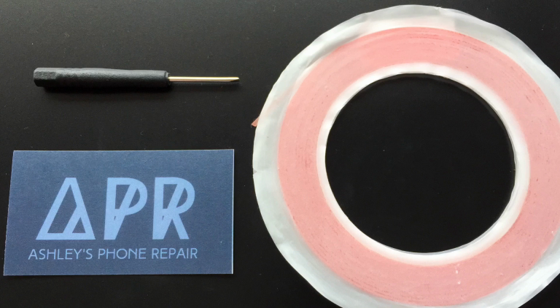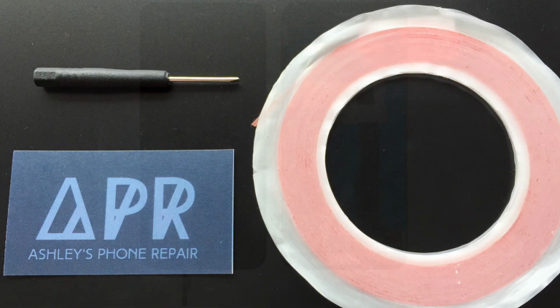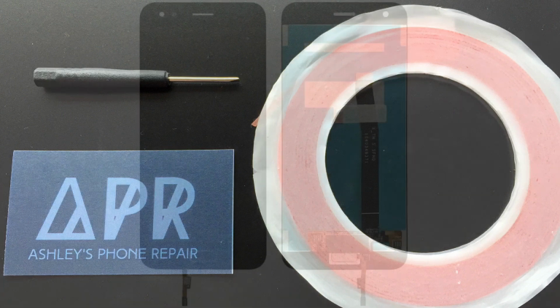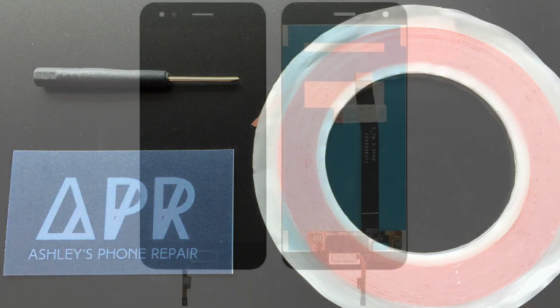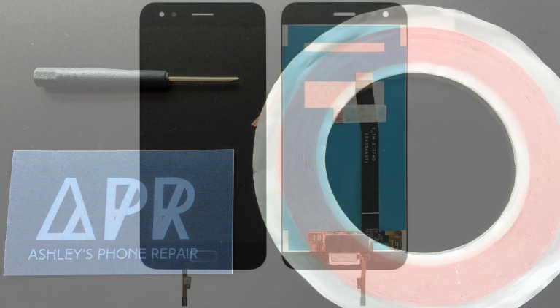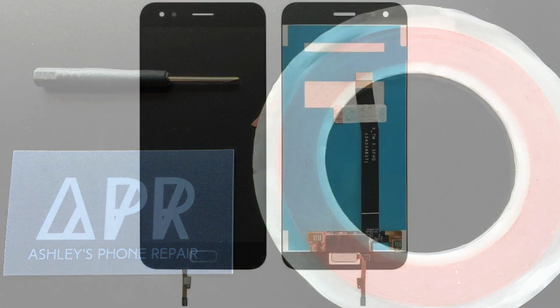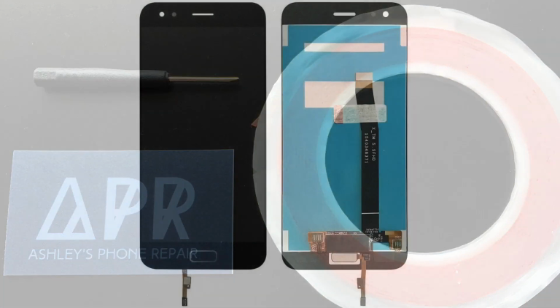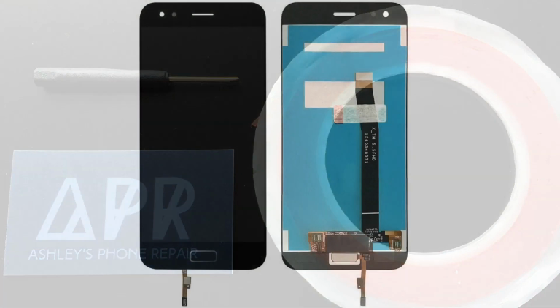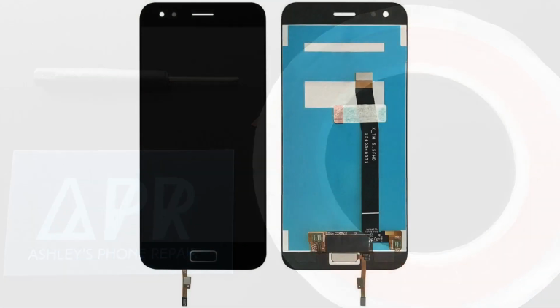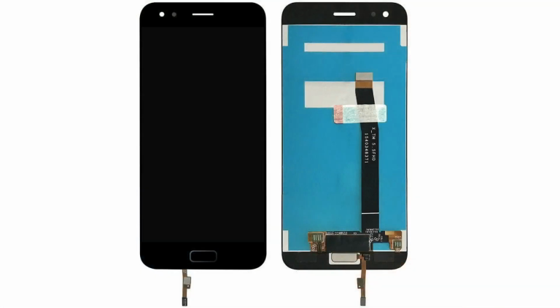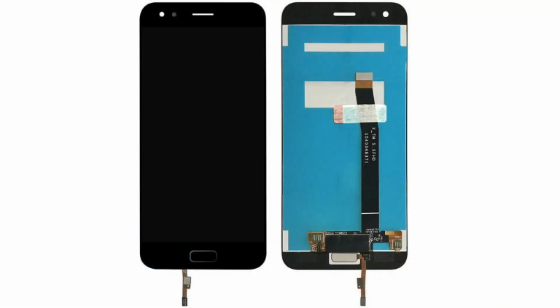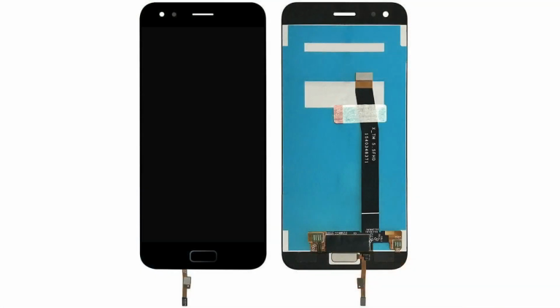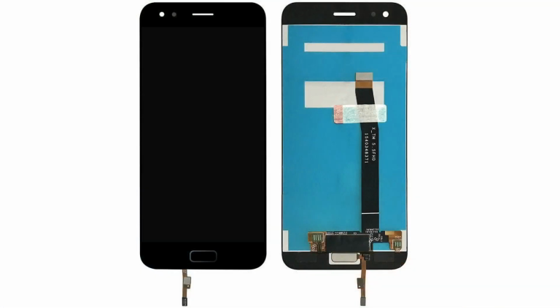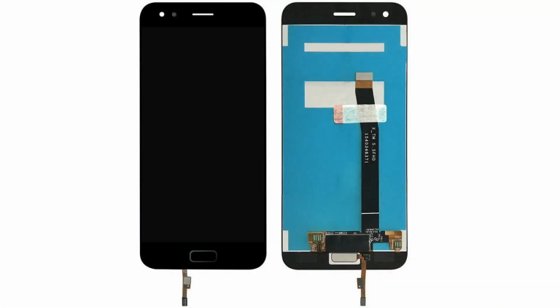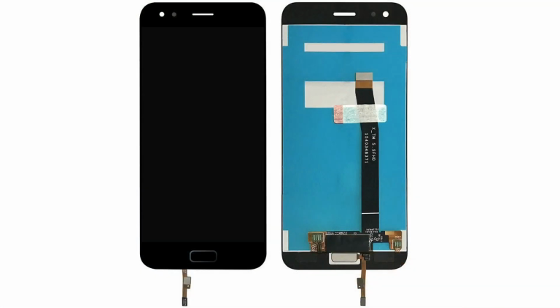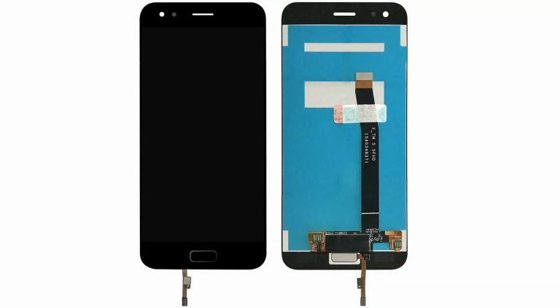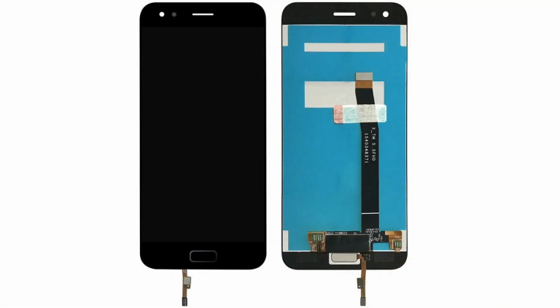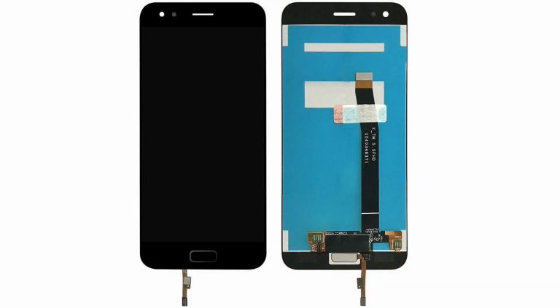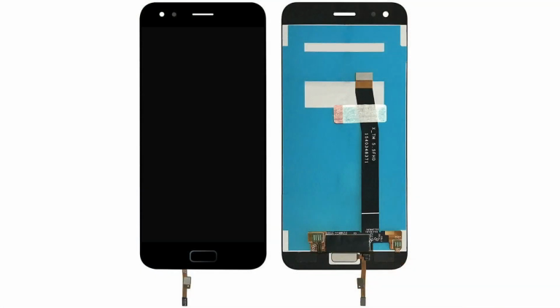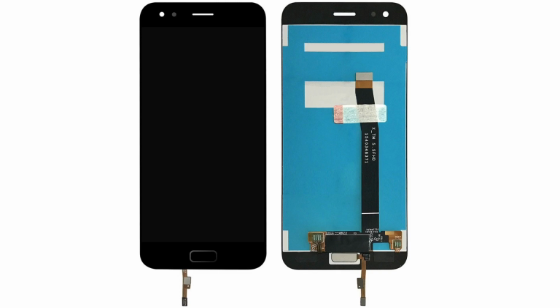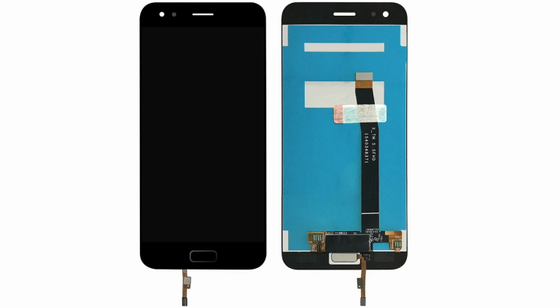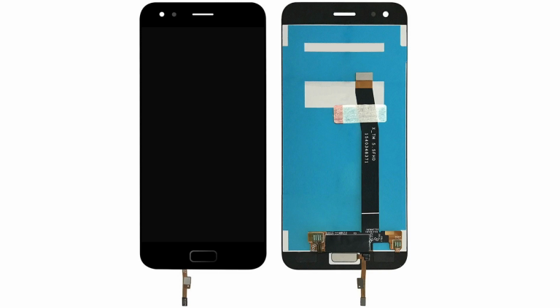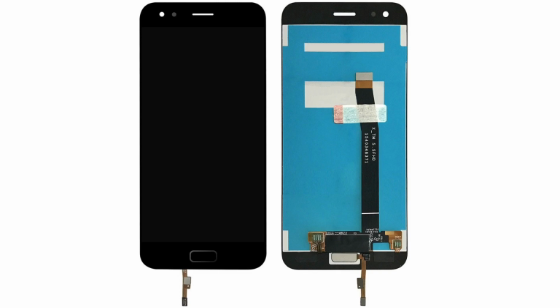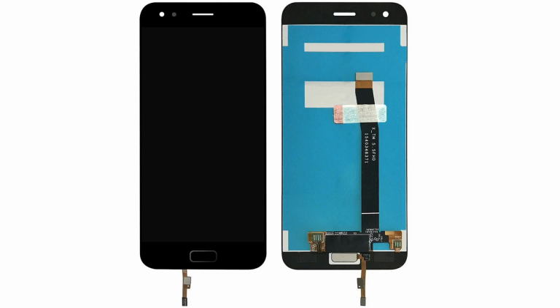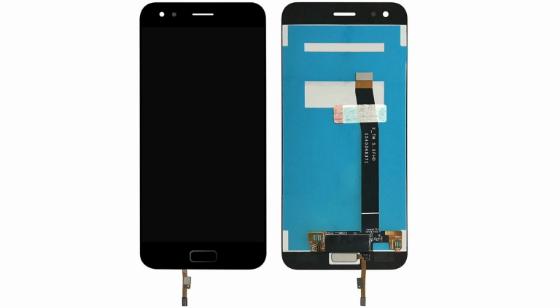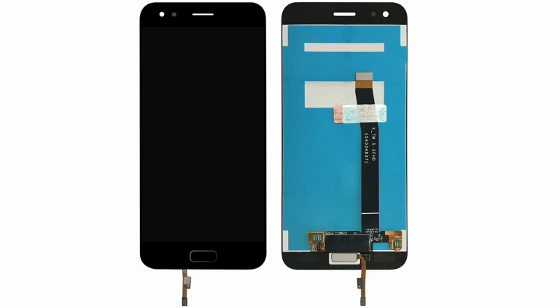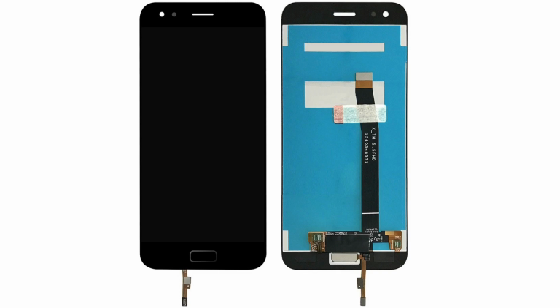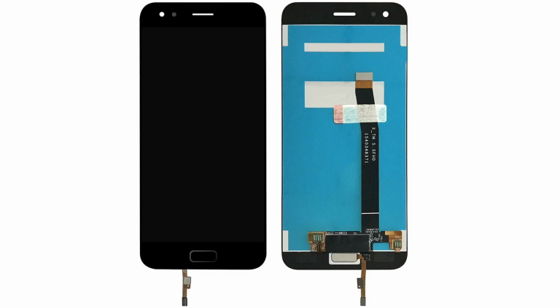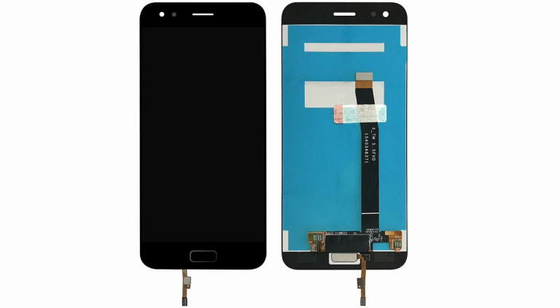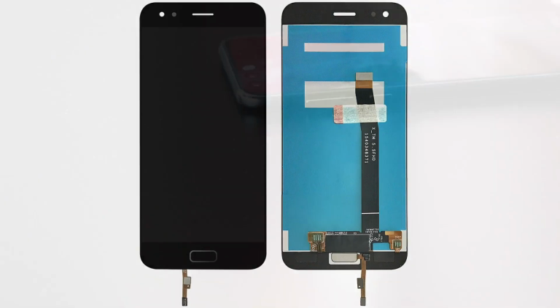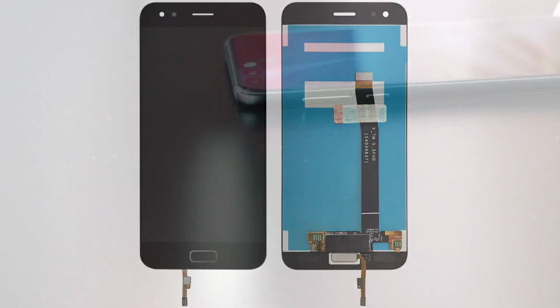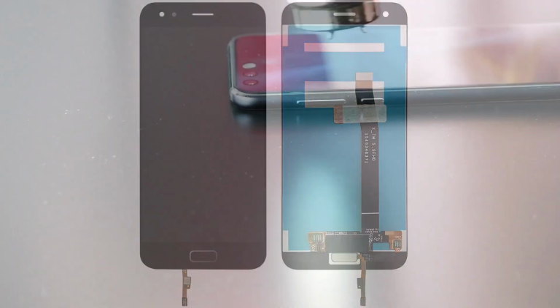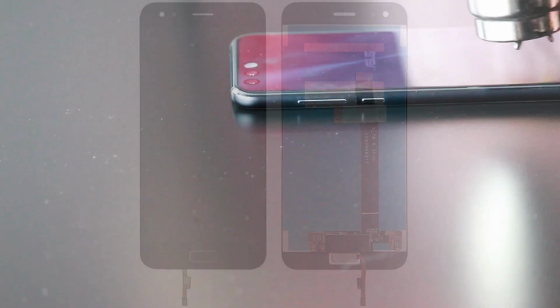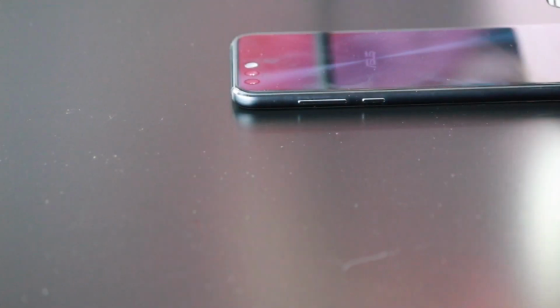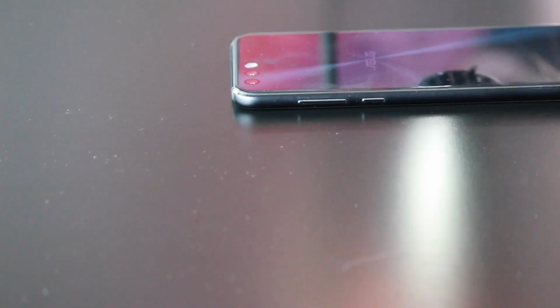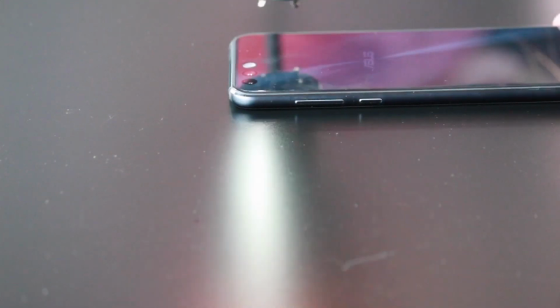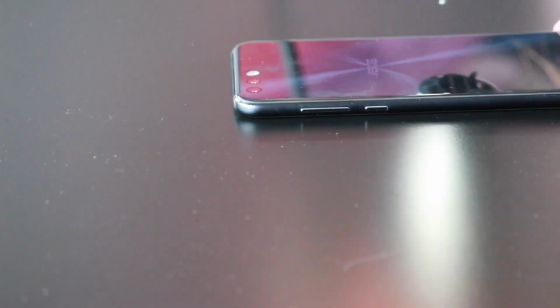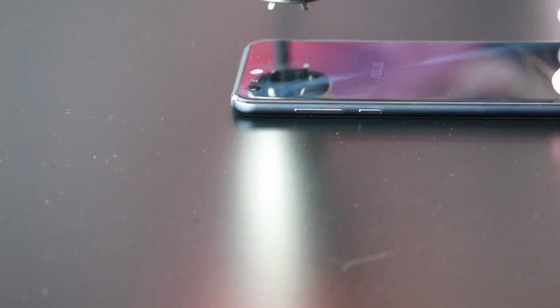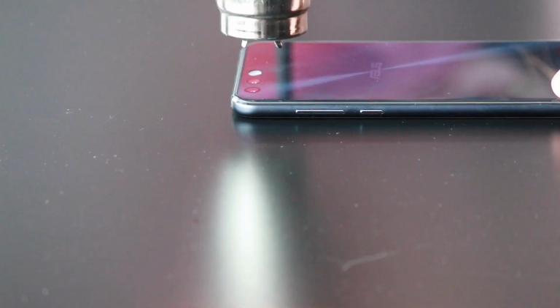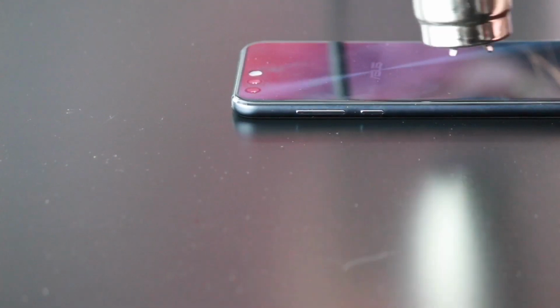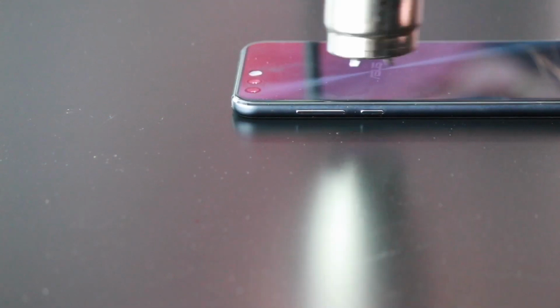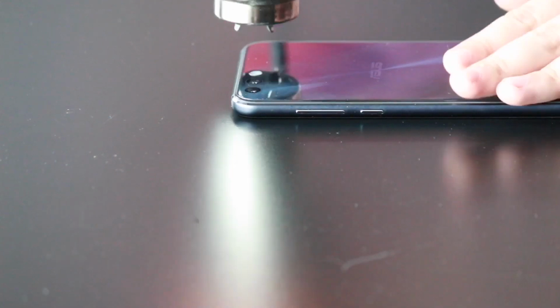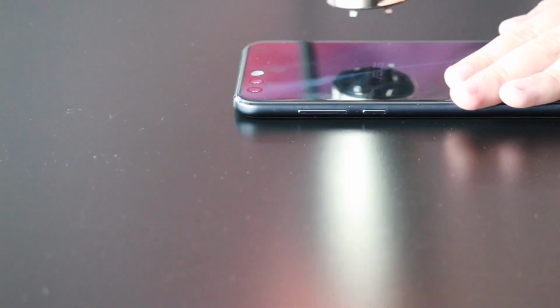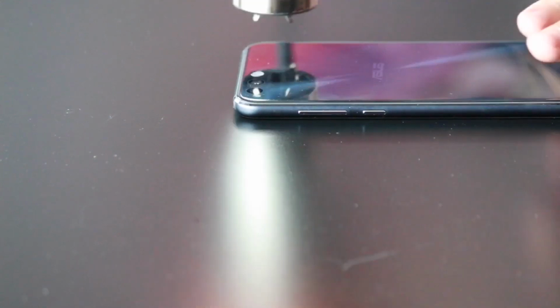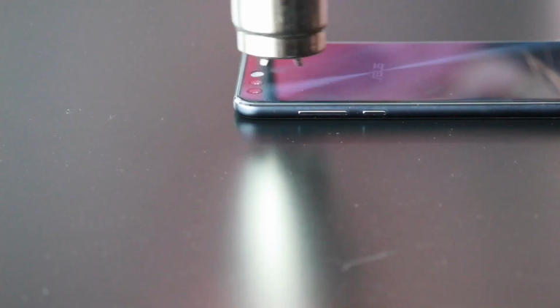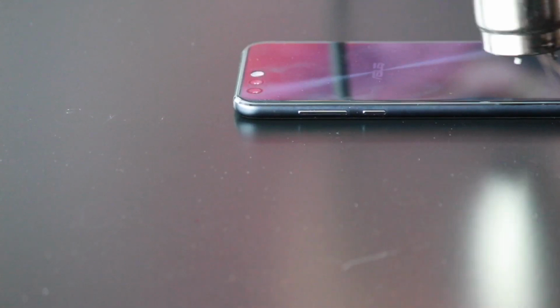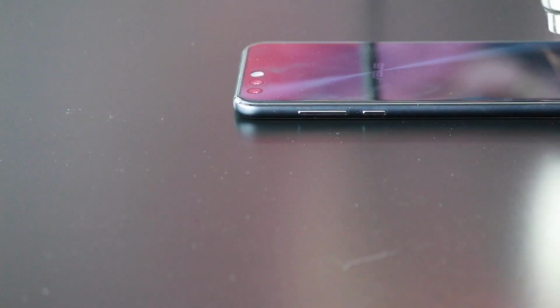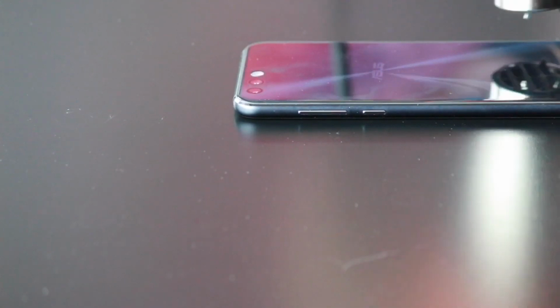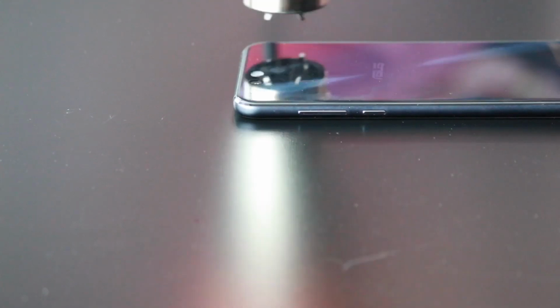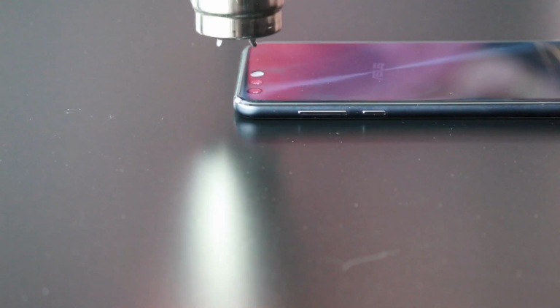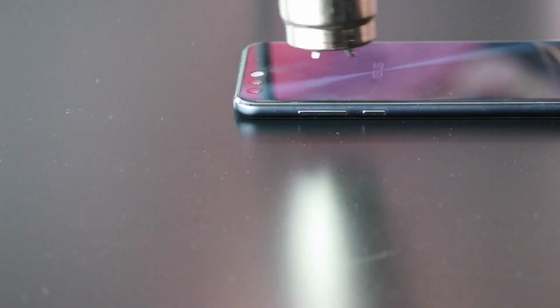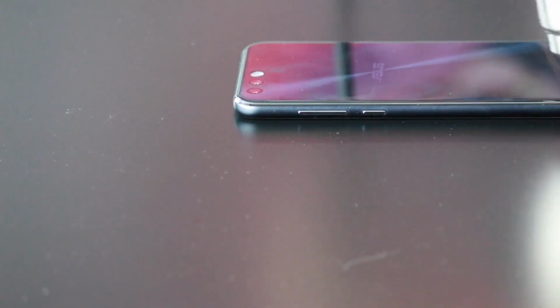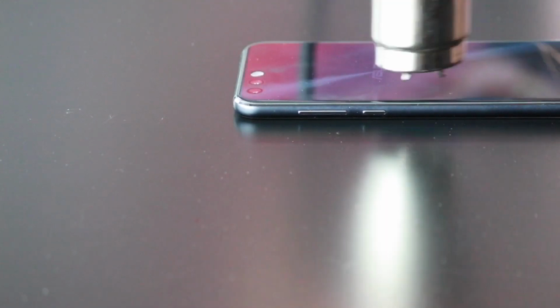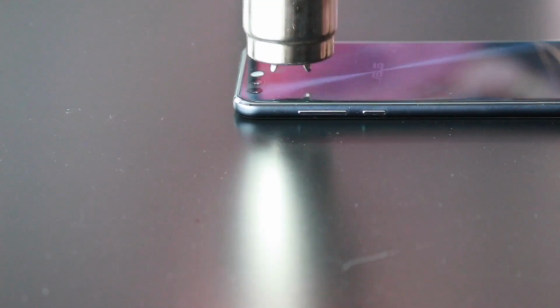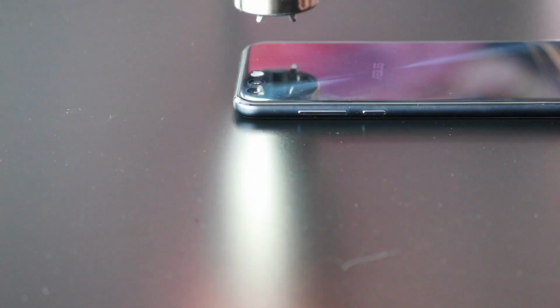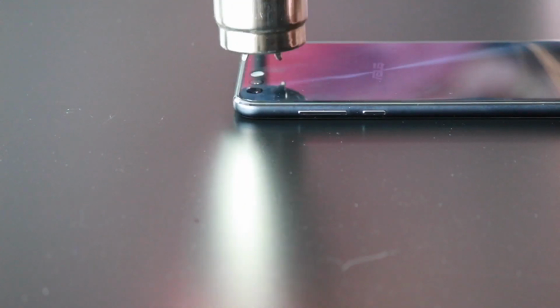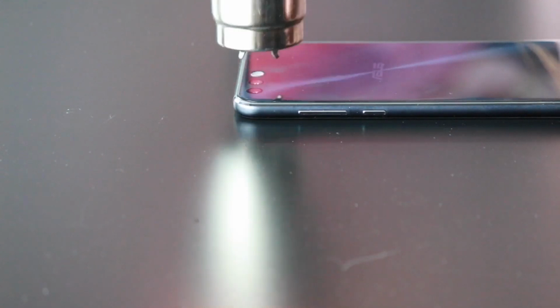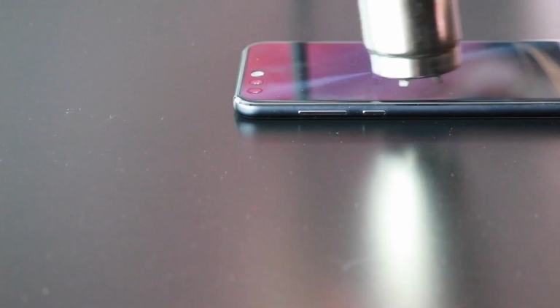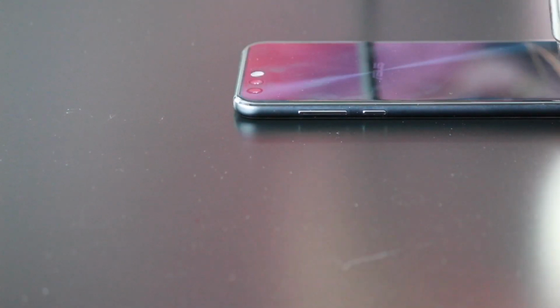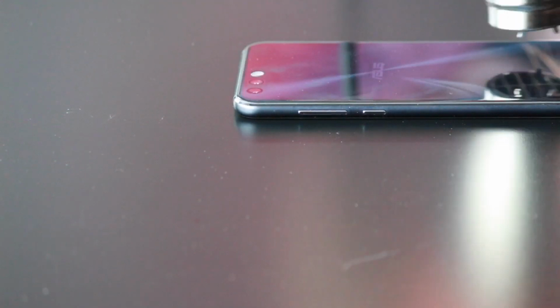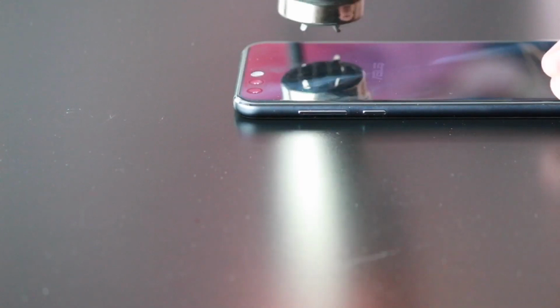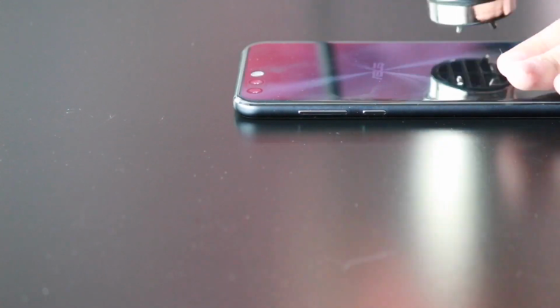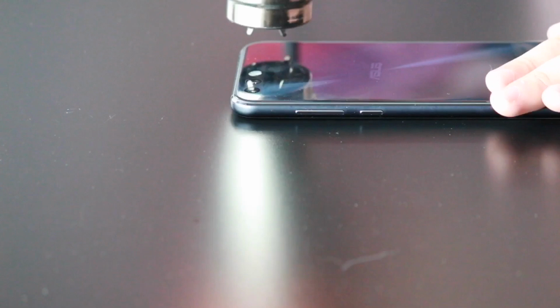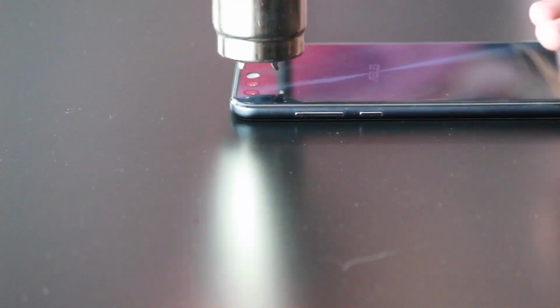So this is what the part should look like. The first thing you'll want to do is remove the SIM card, and then you can start heating up the back.